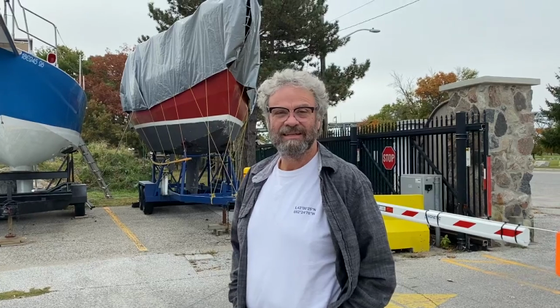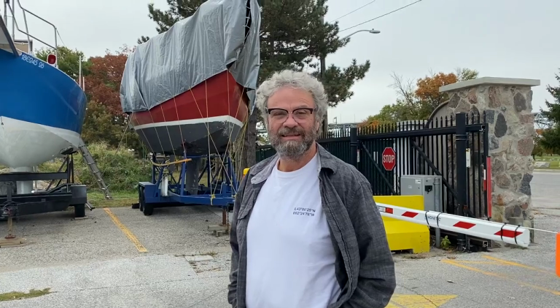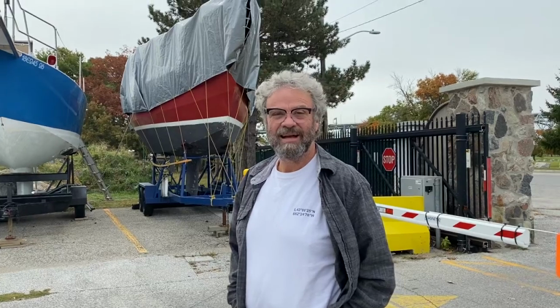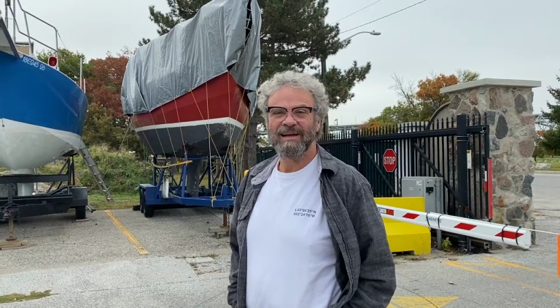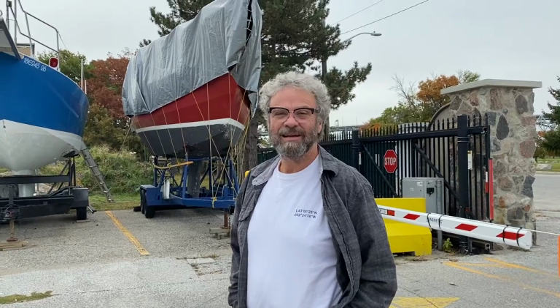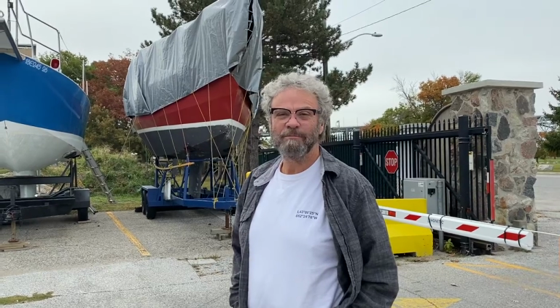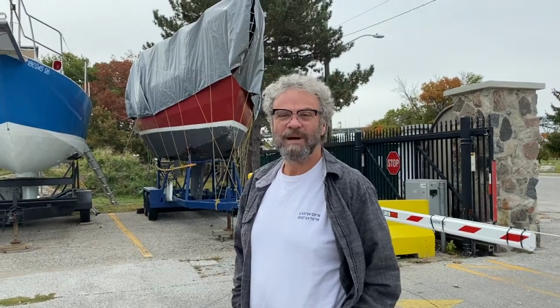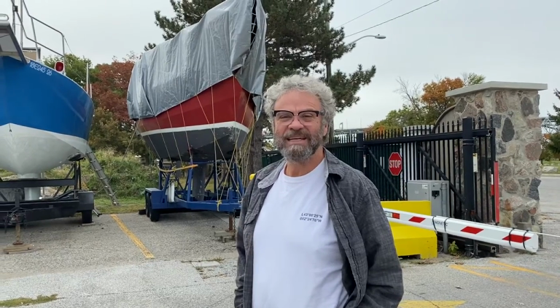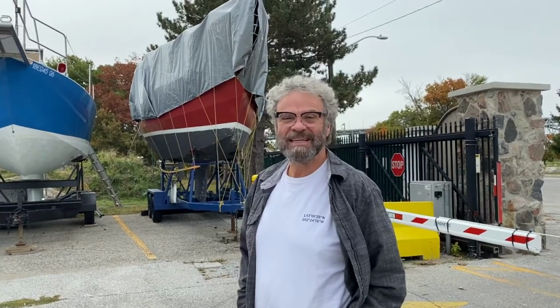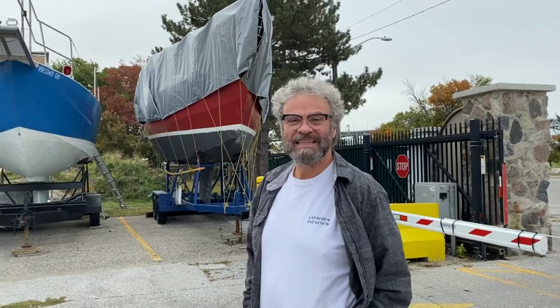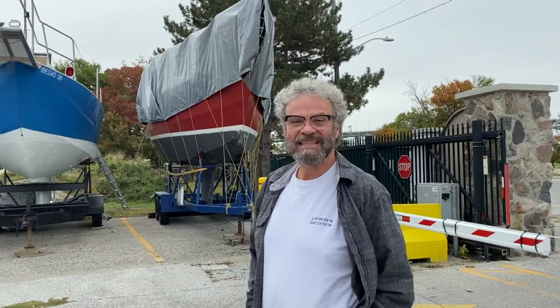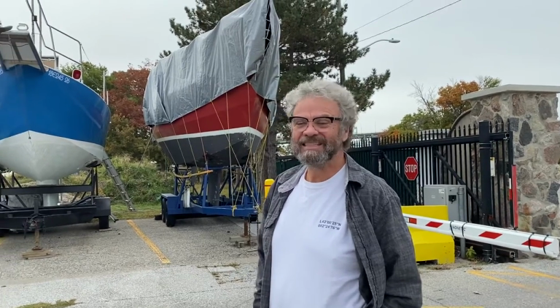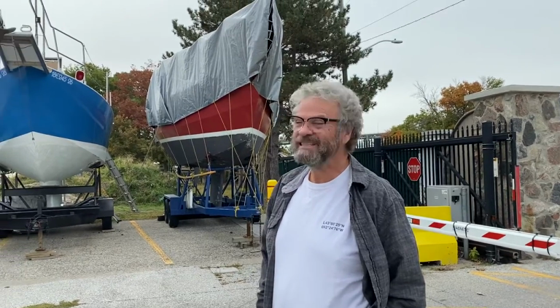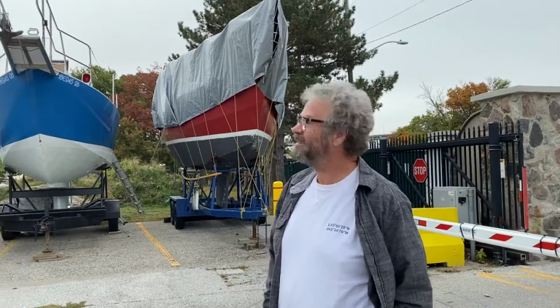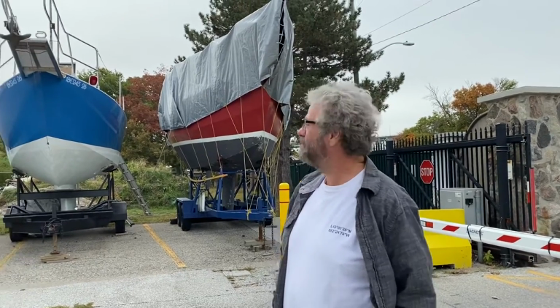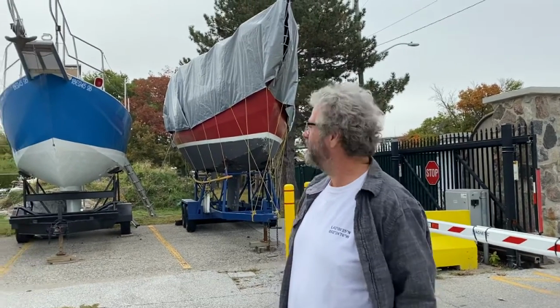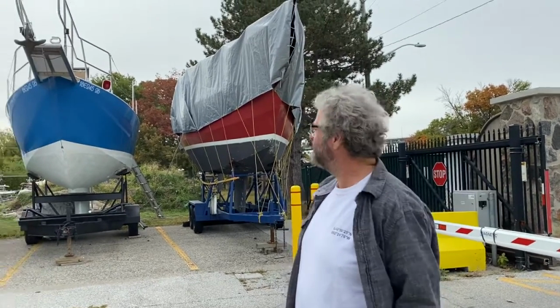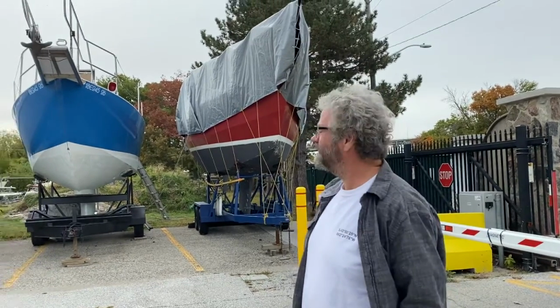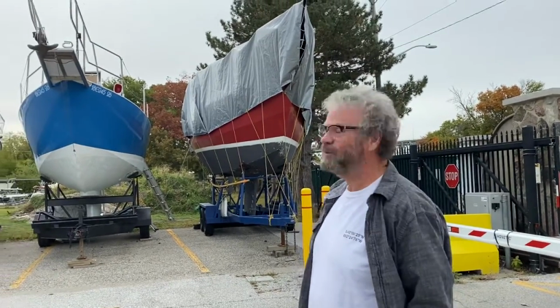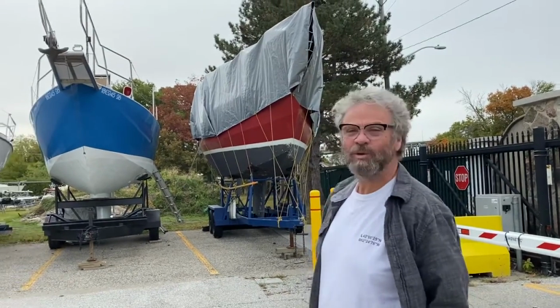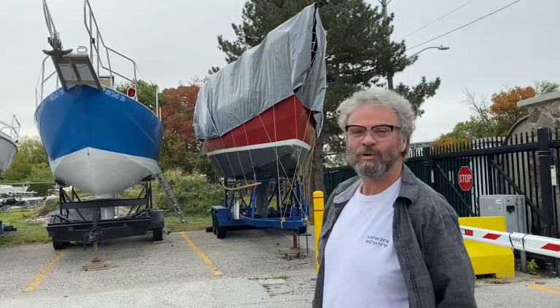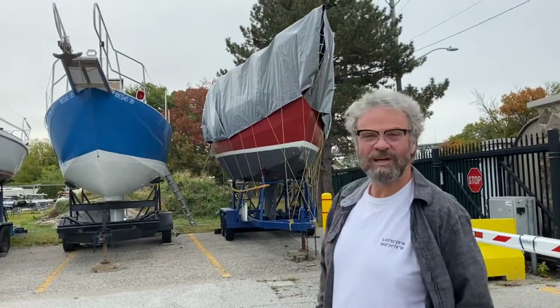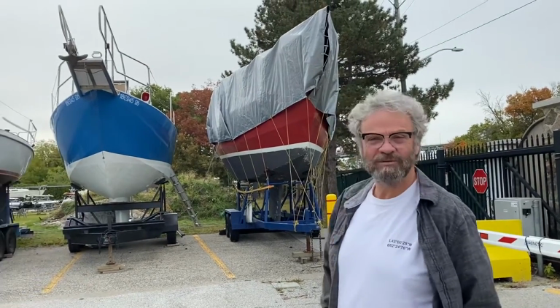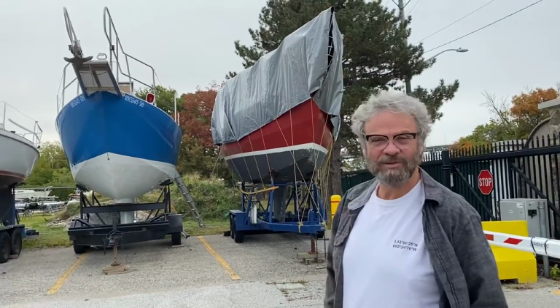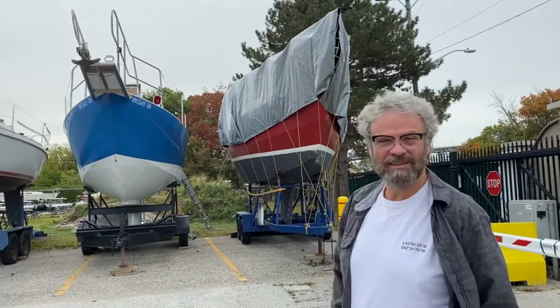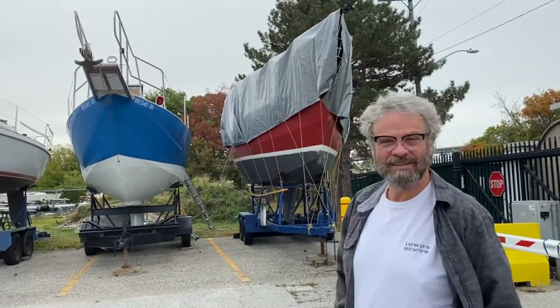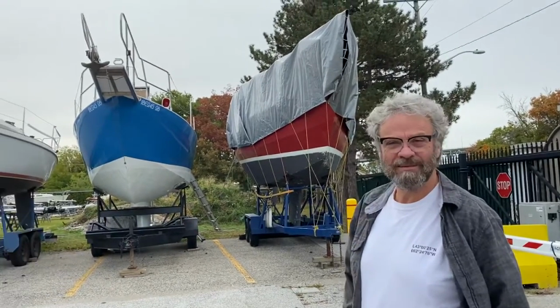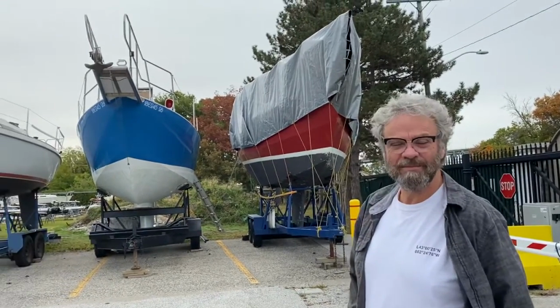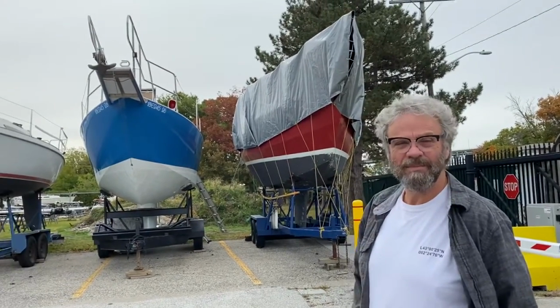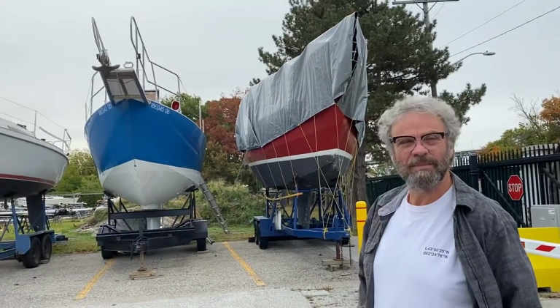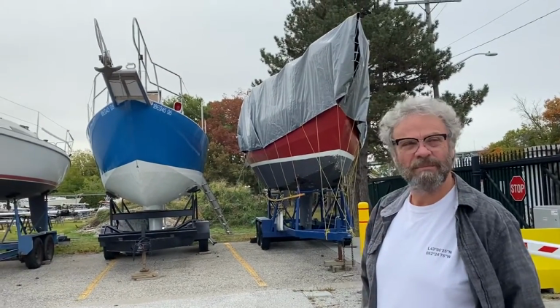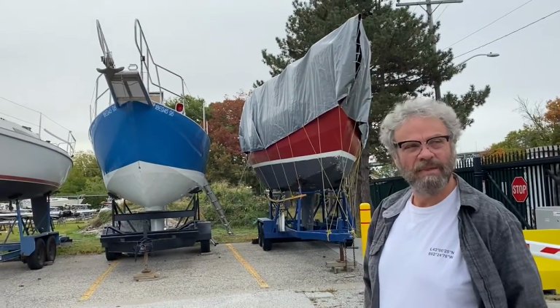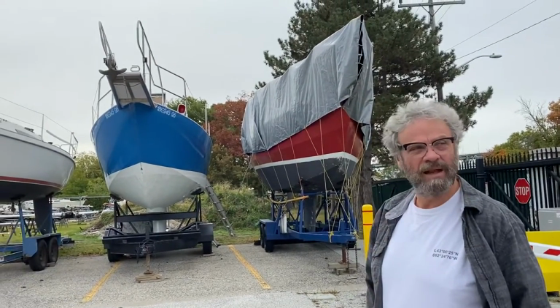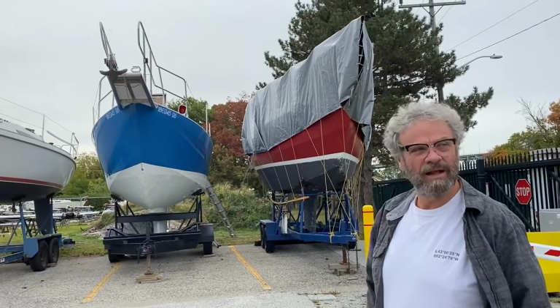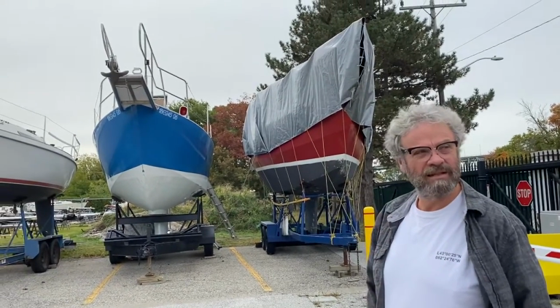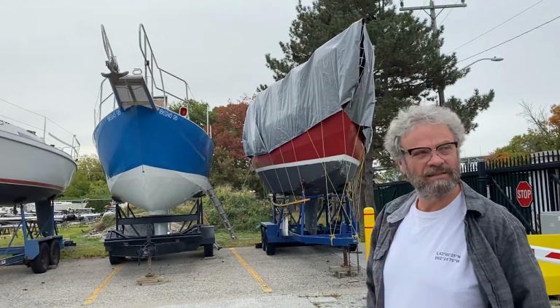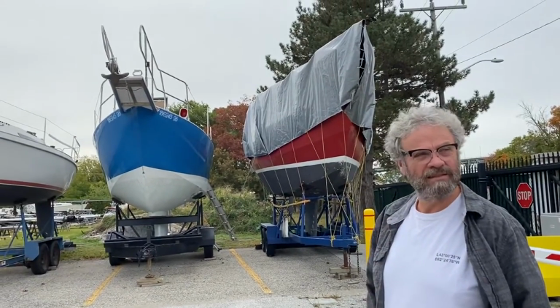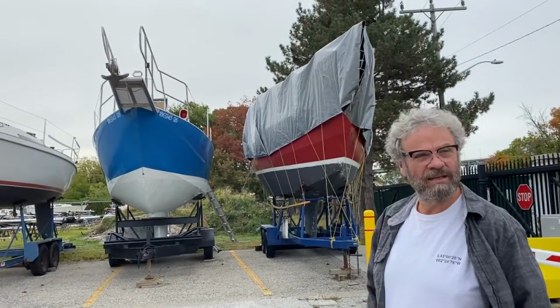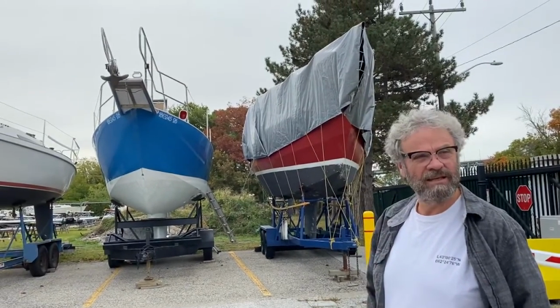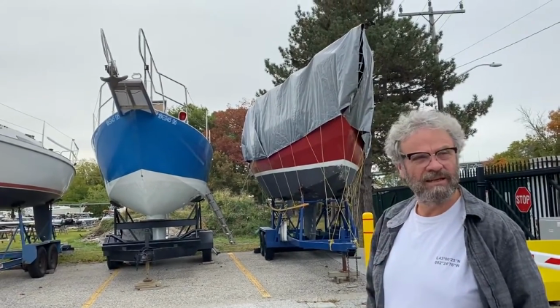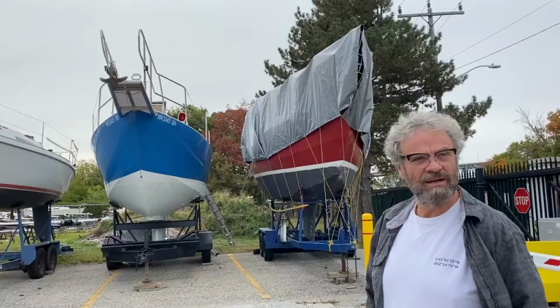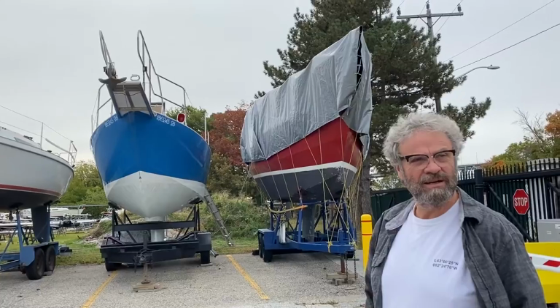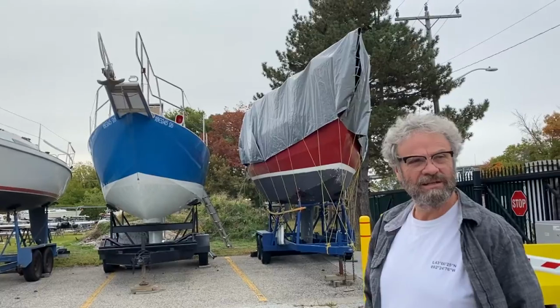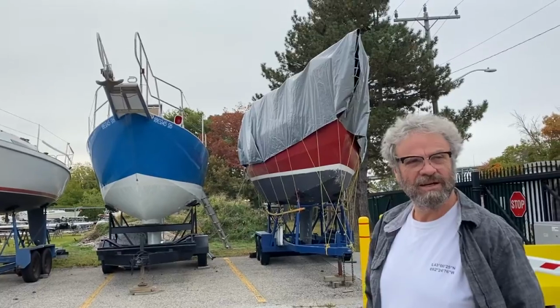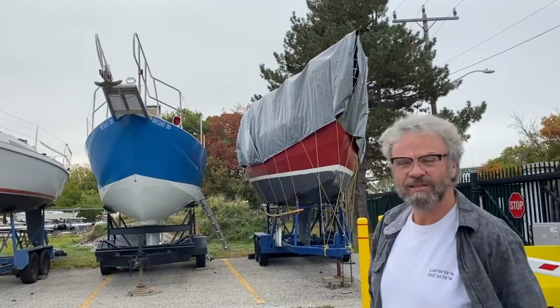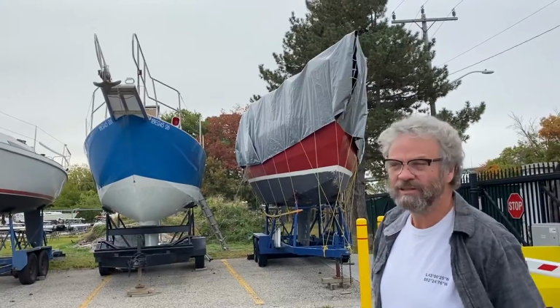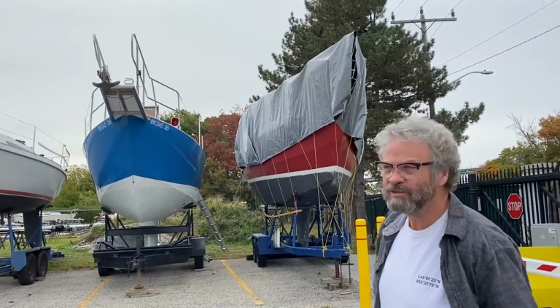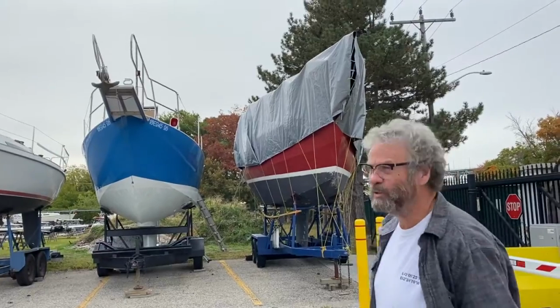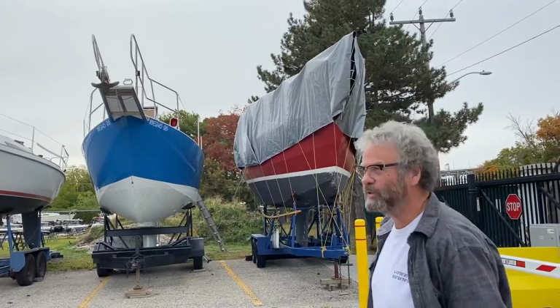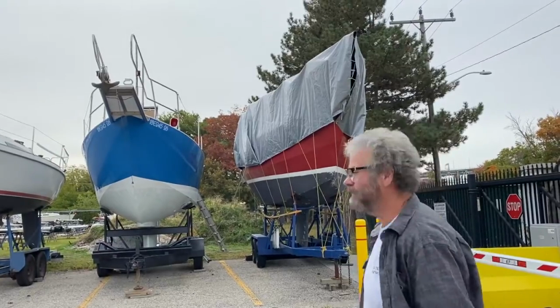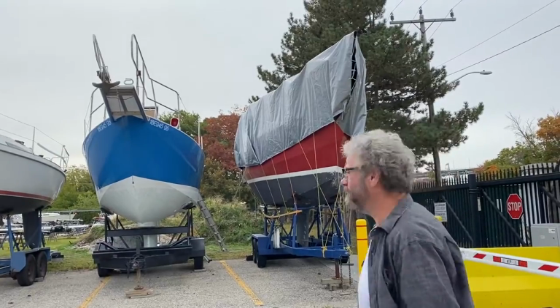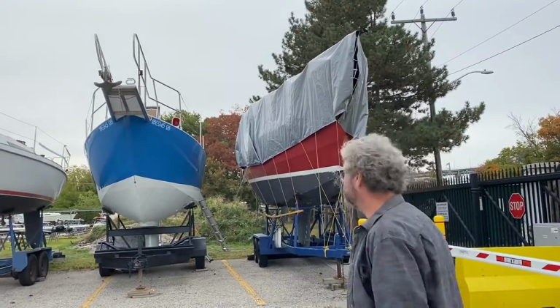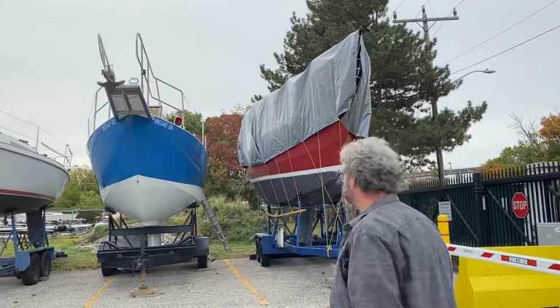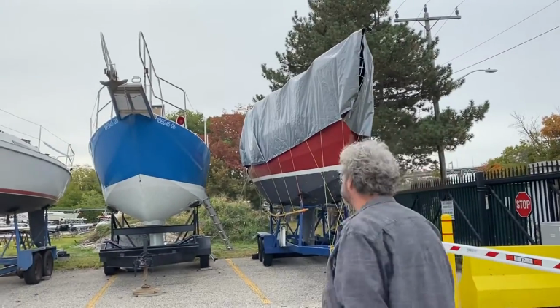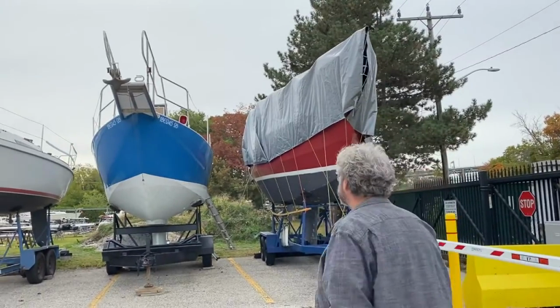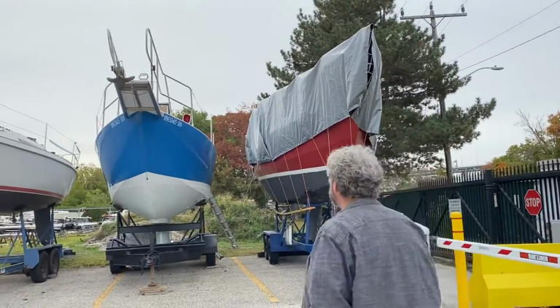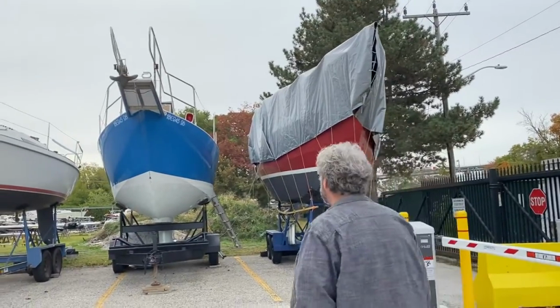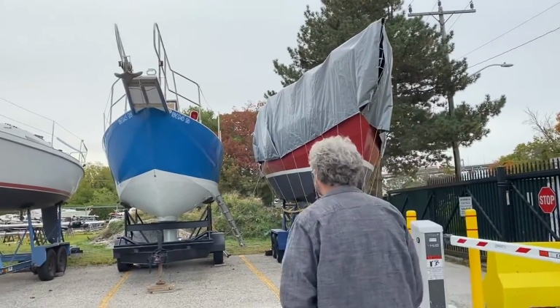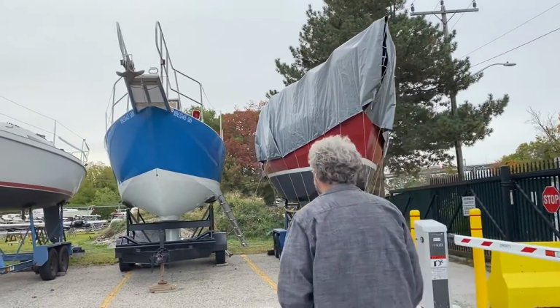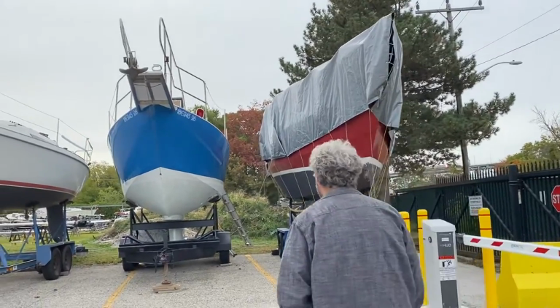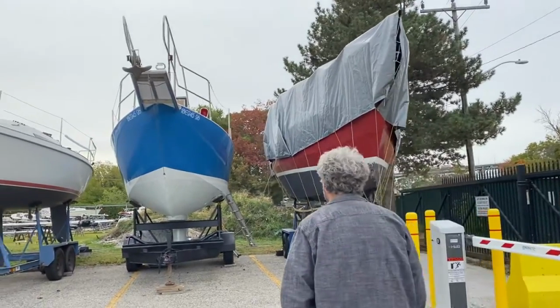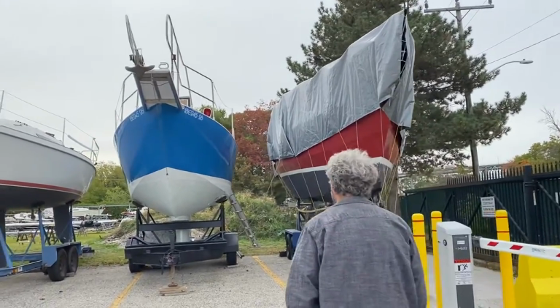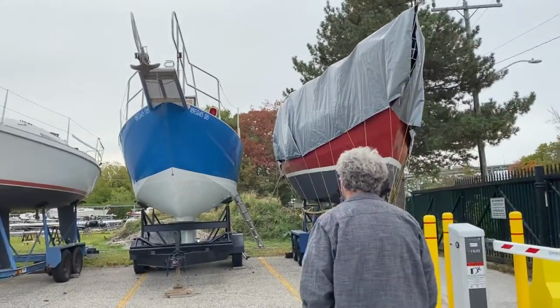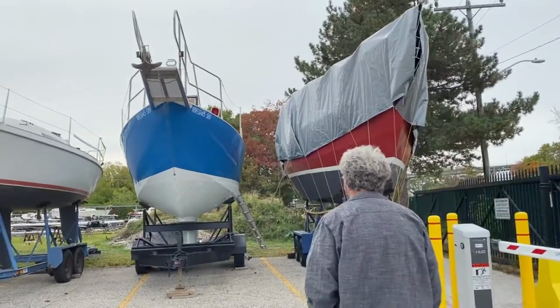Hi, I'm Mike and this is my sailboat Leveret, and I'd like to take you on a little tour. Here we go.